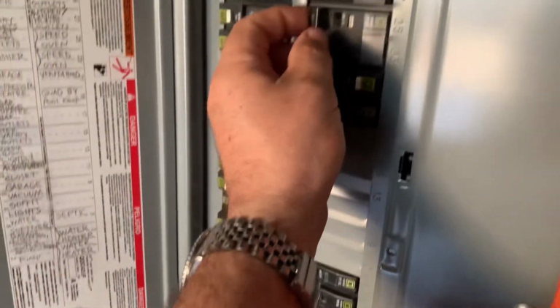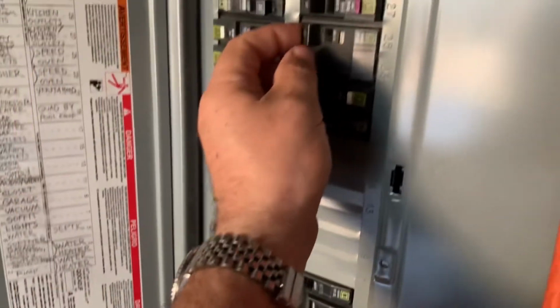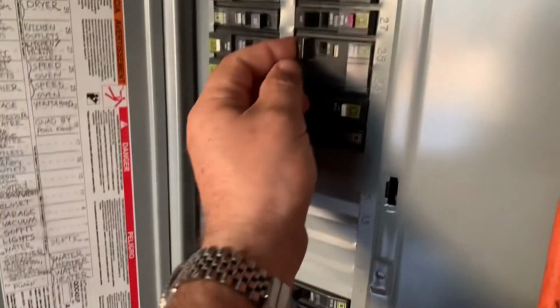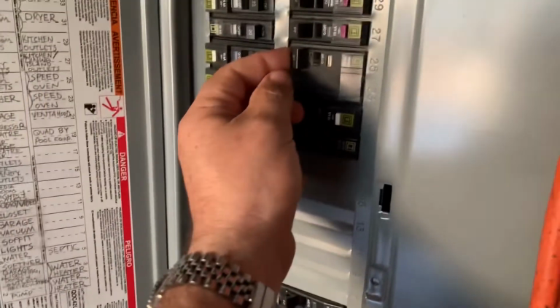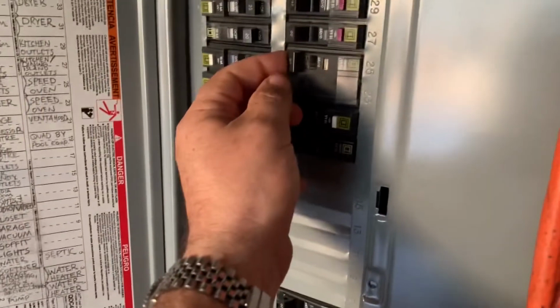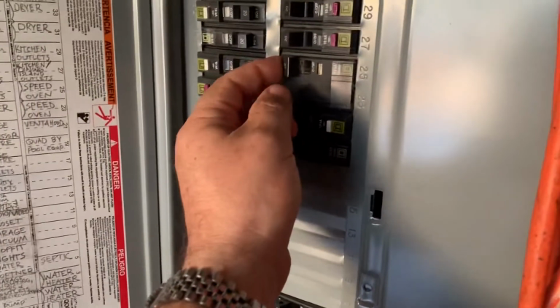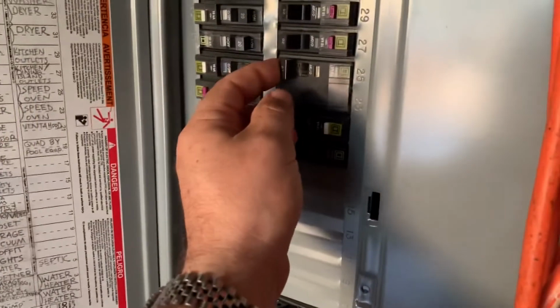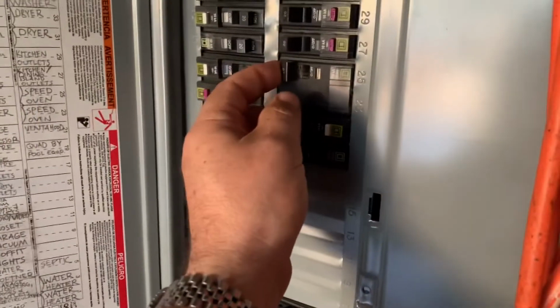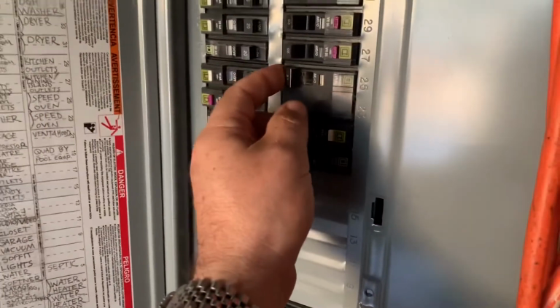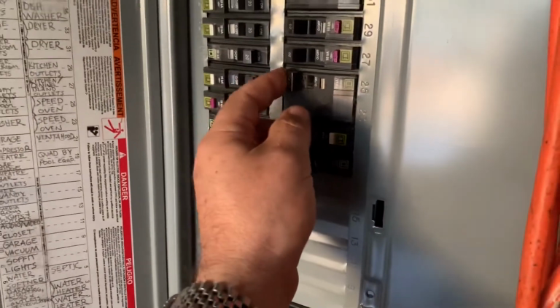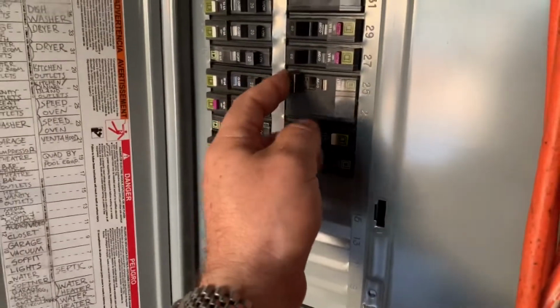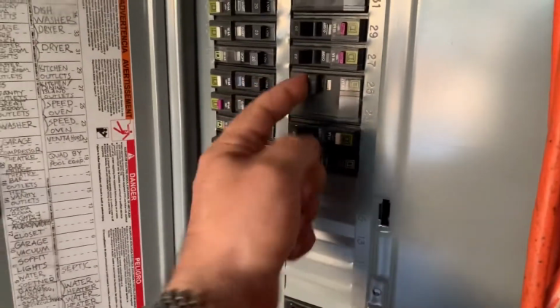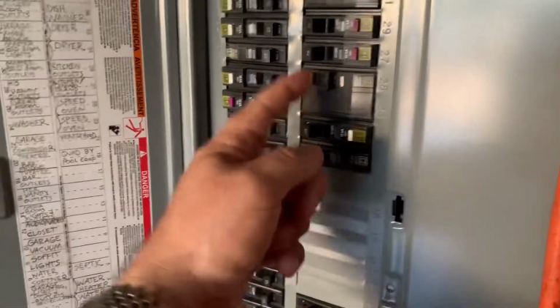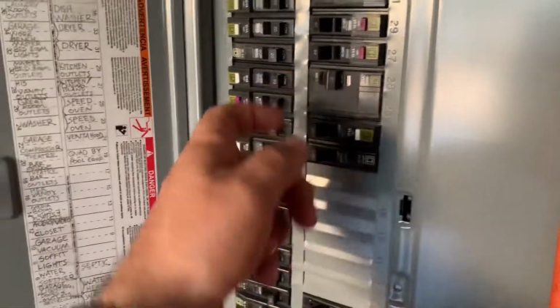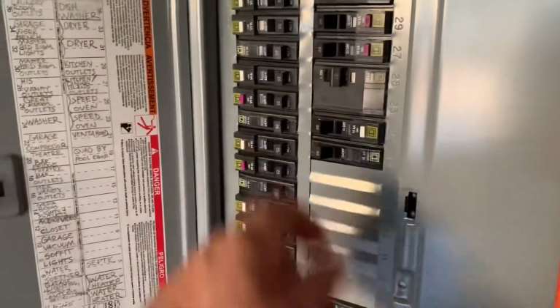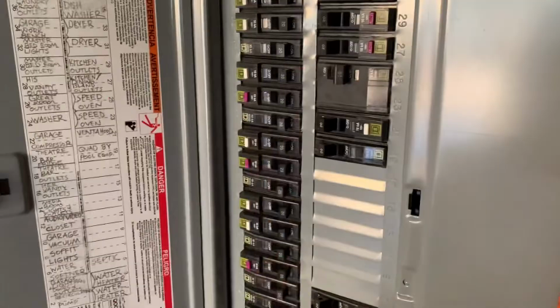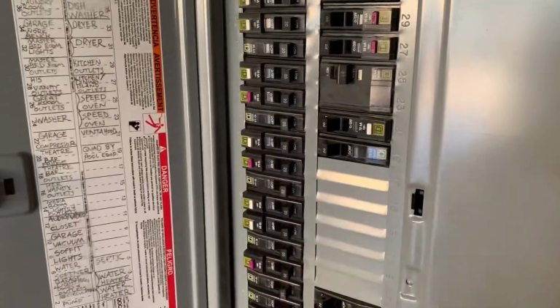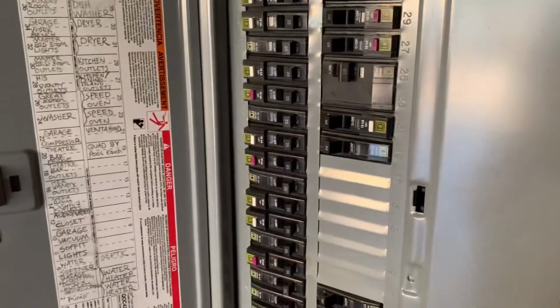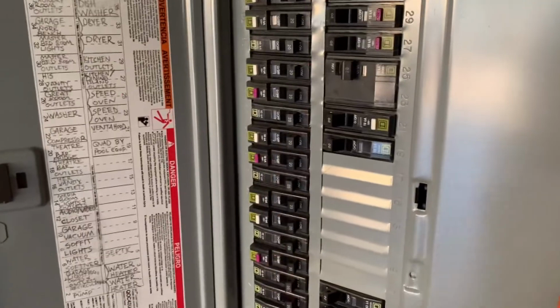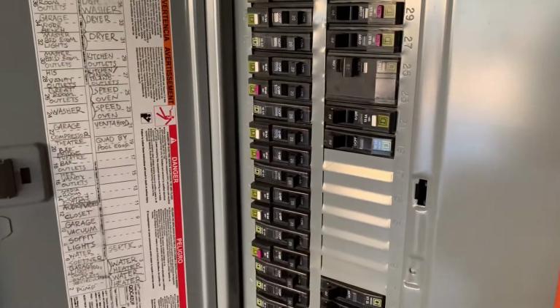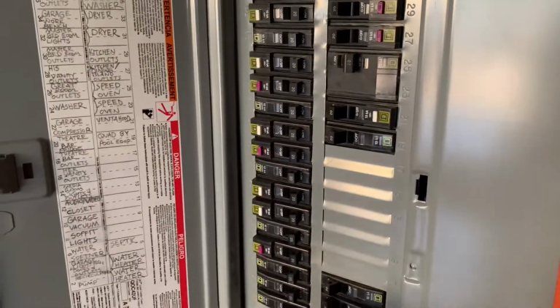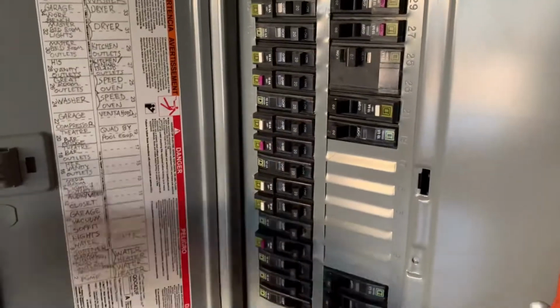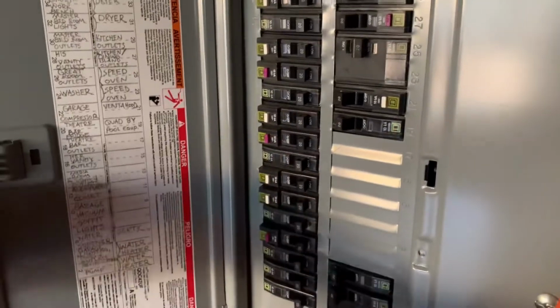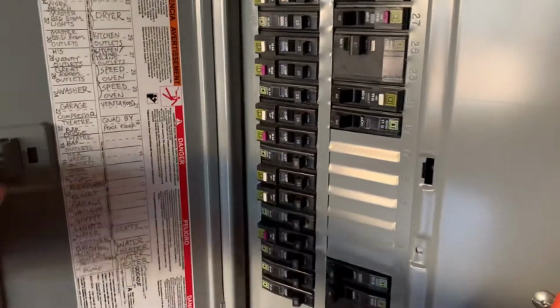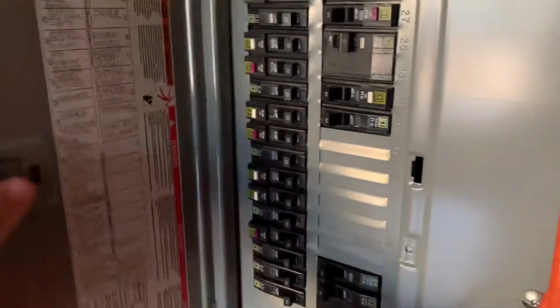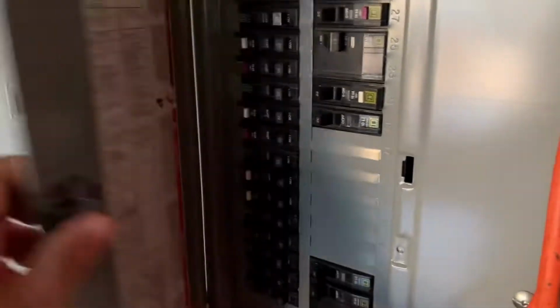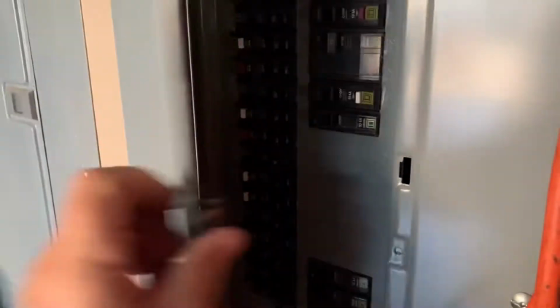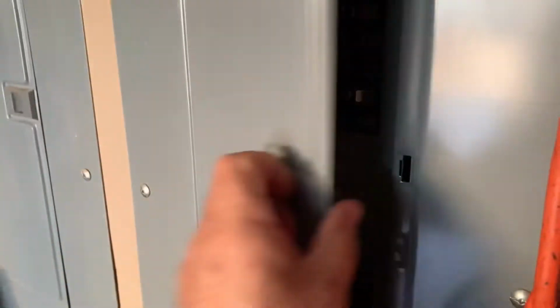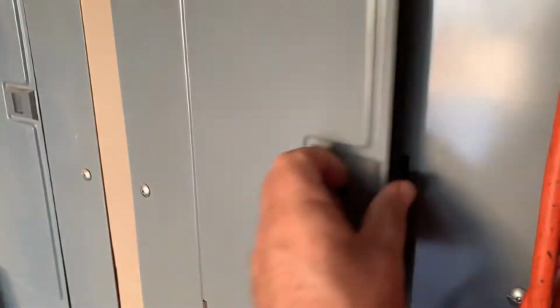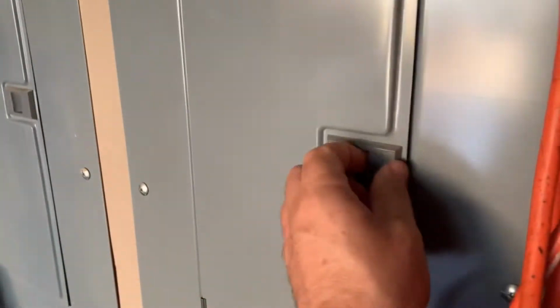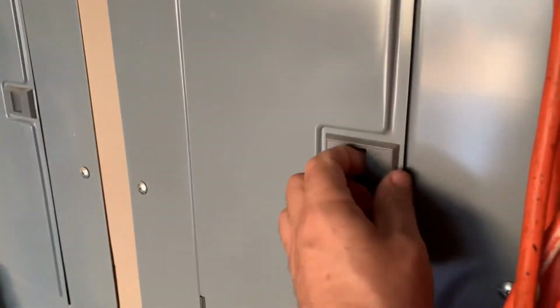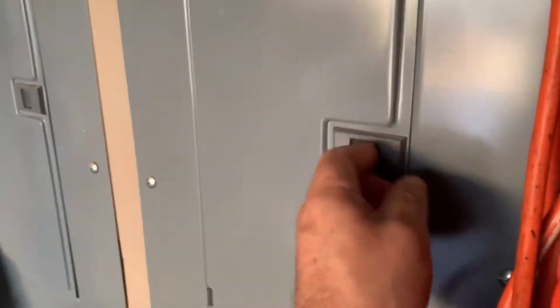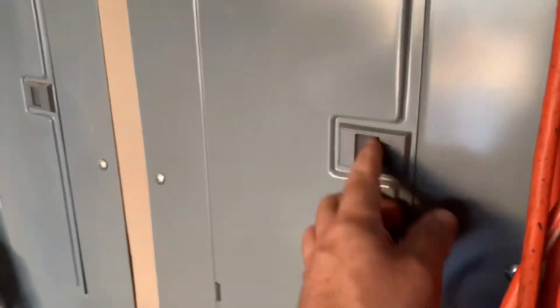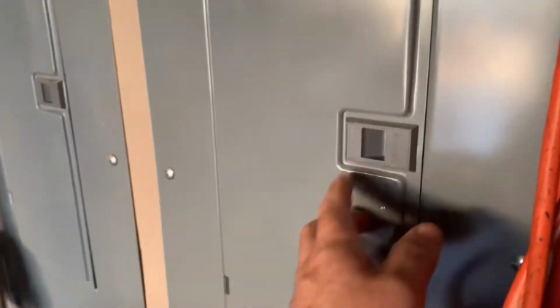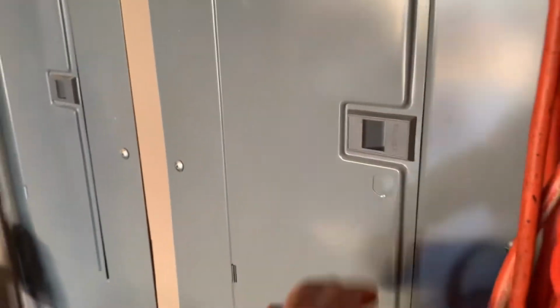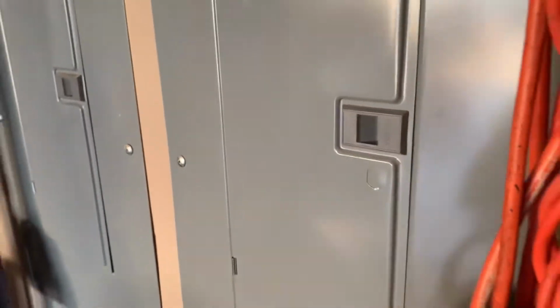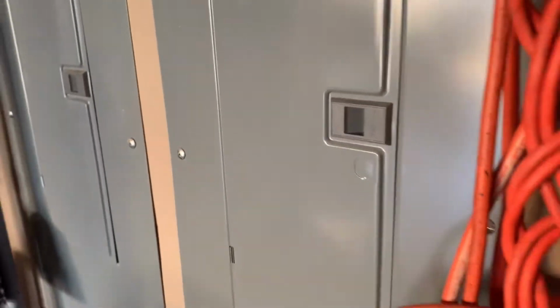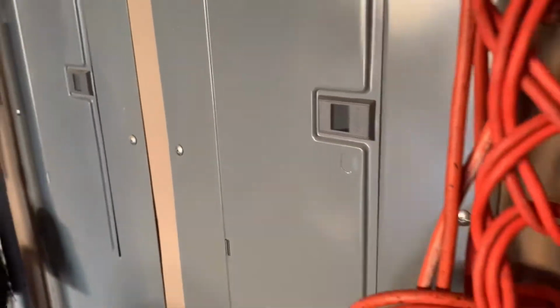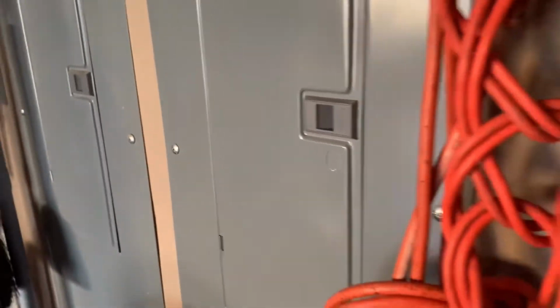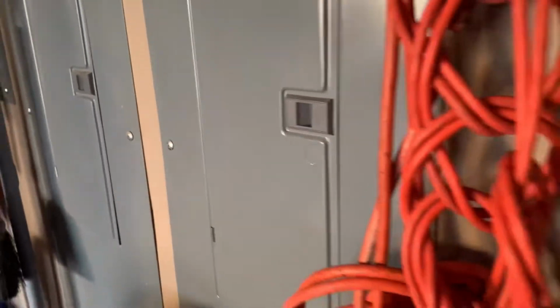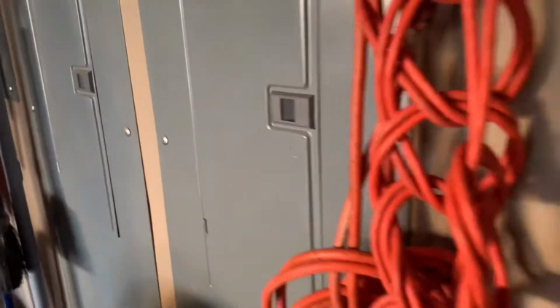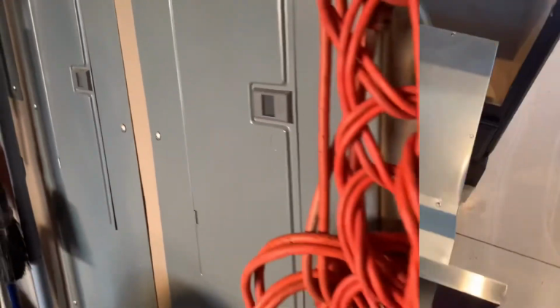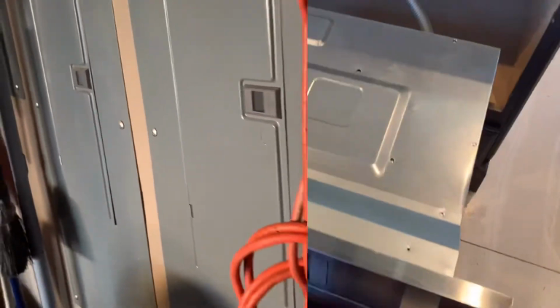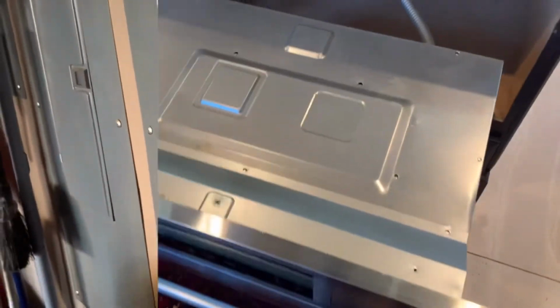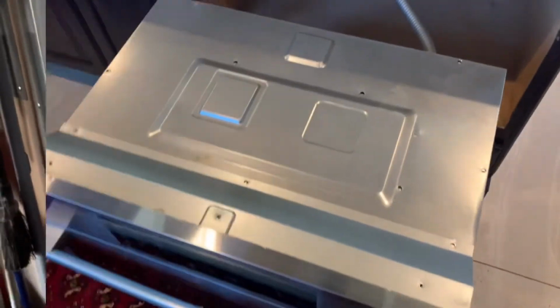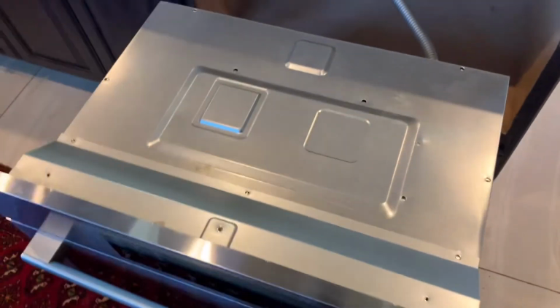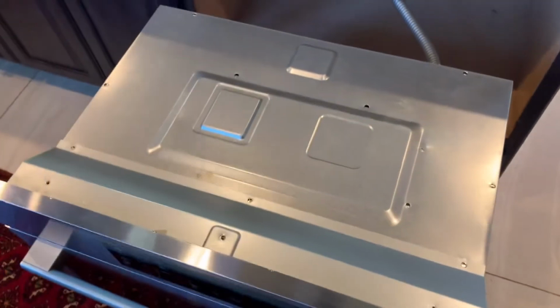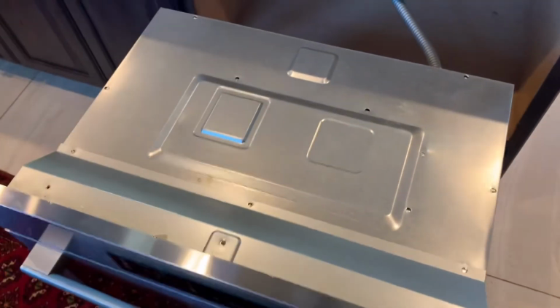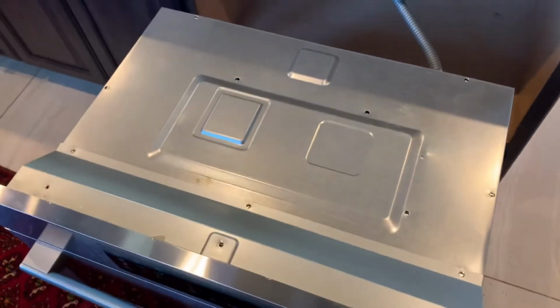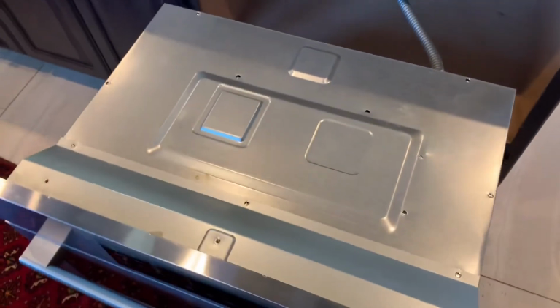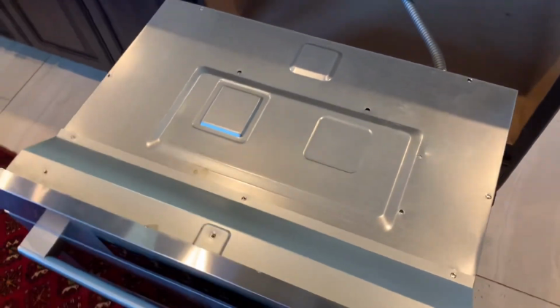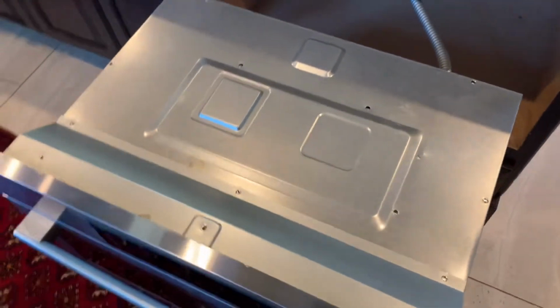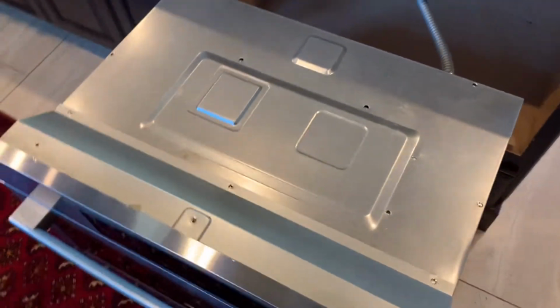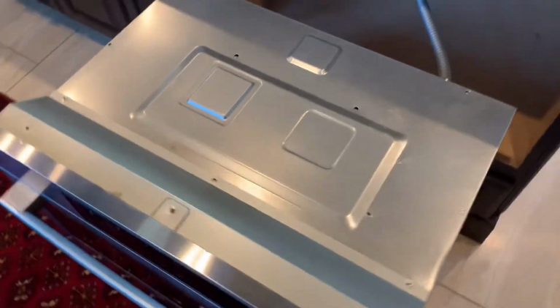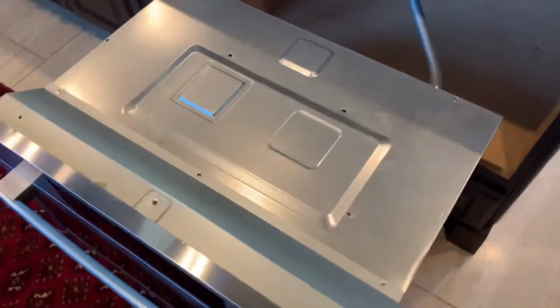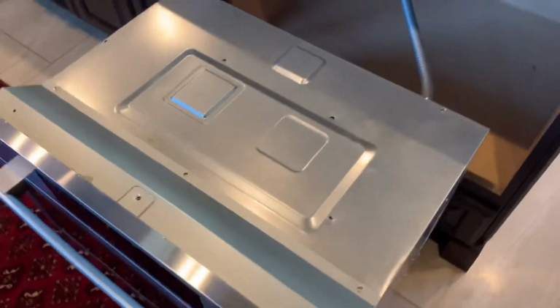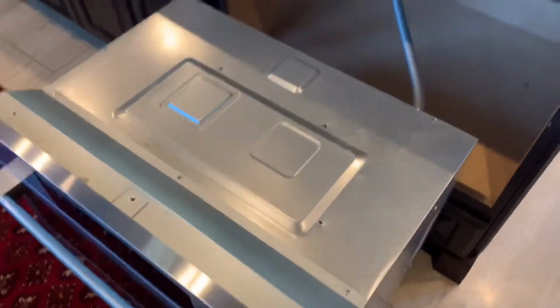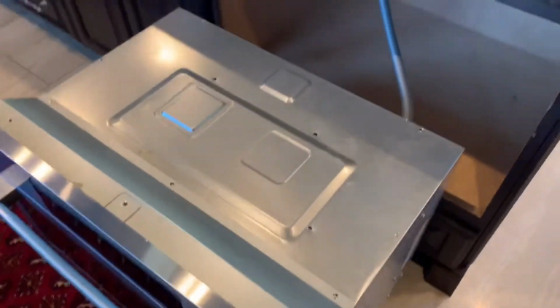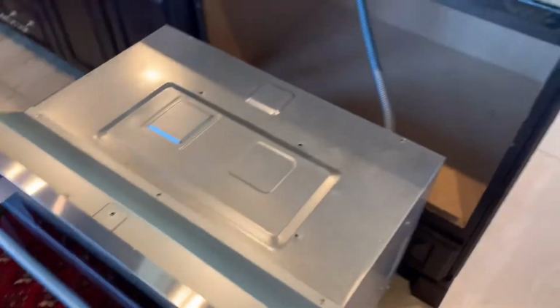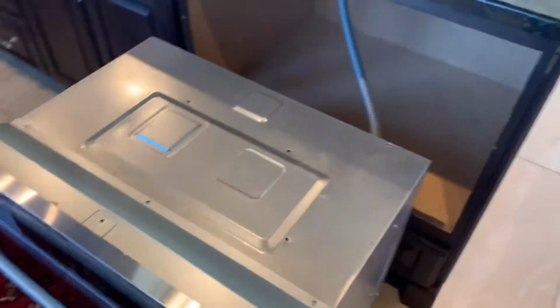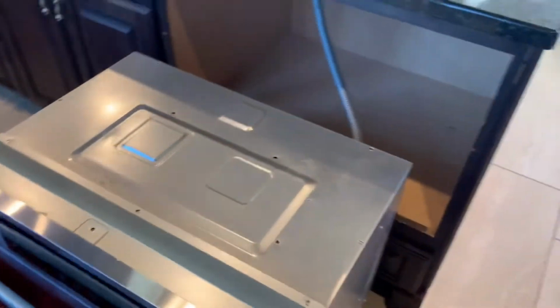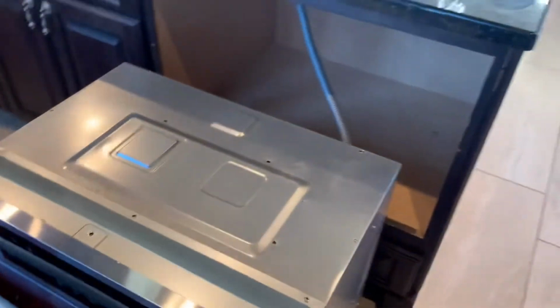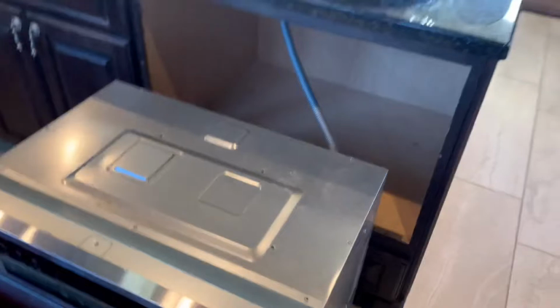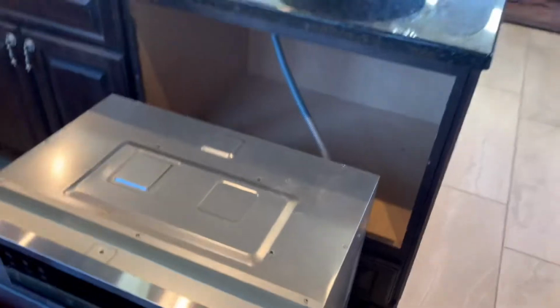Go ahead and unplug the breaker. I got the microwave pulled out.